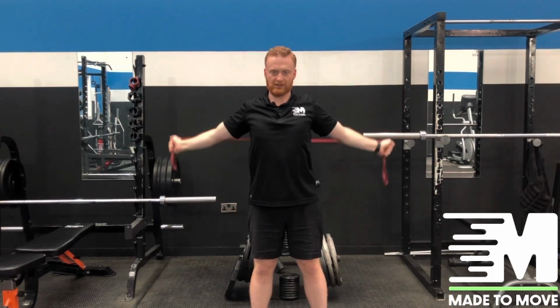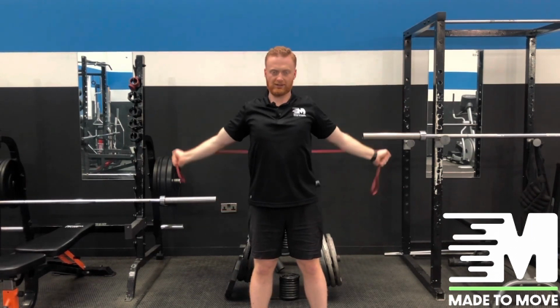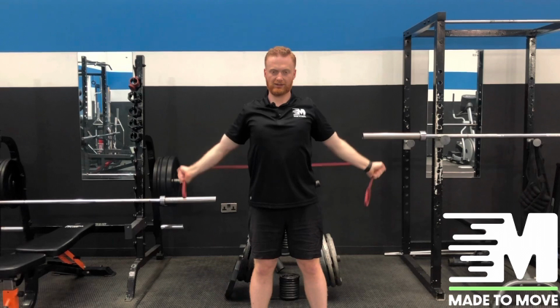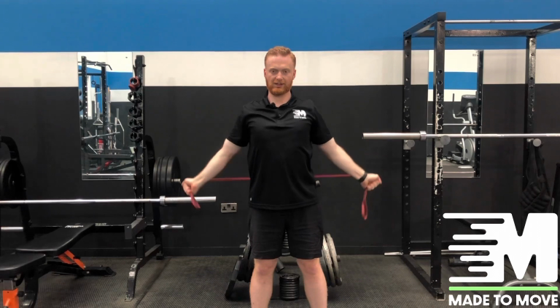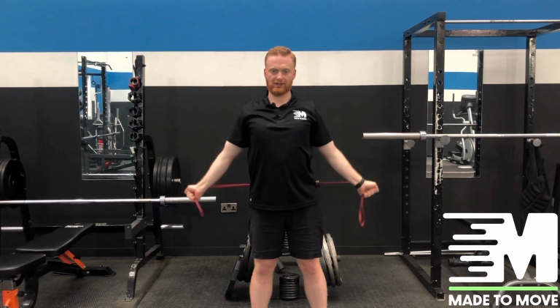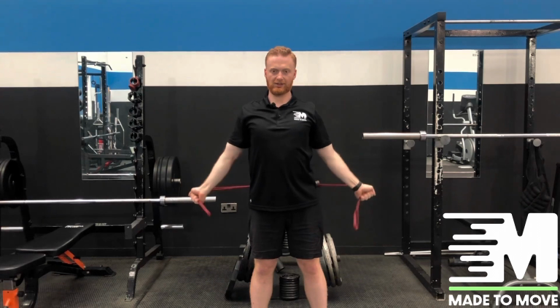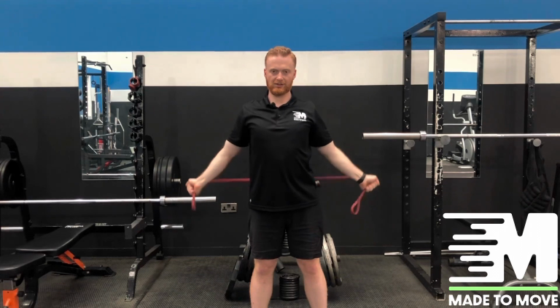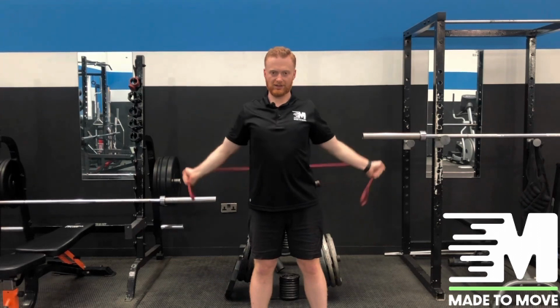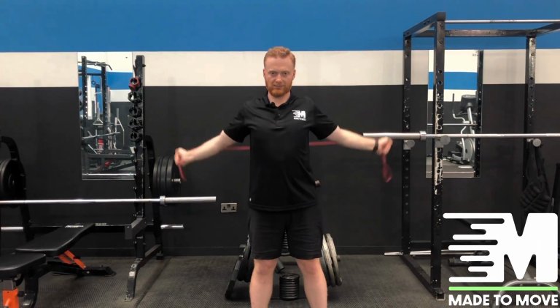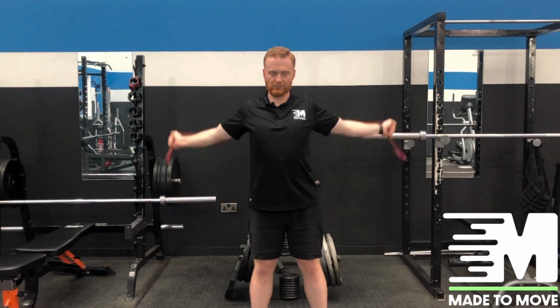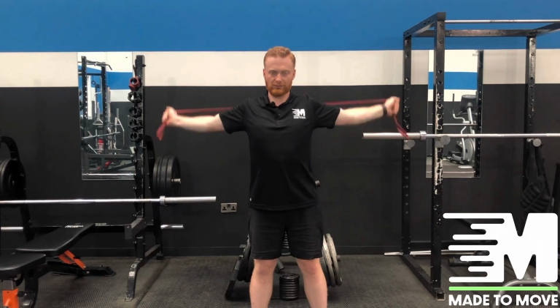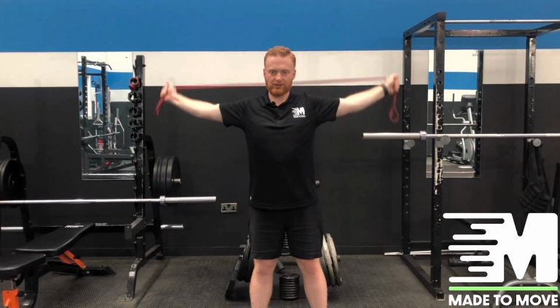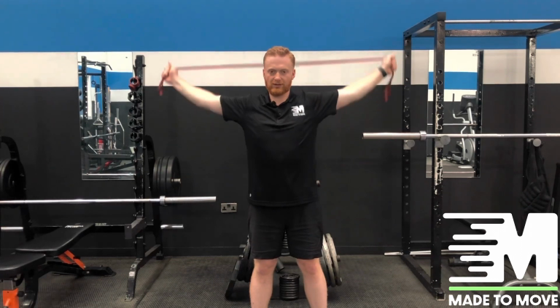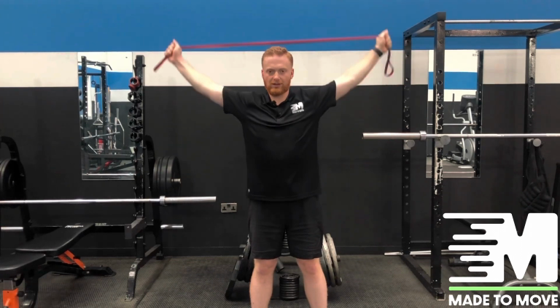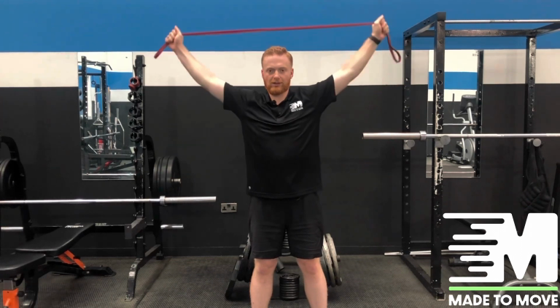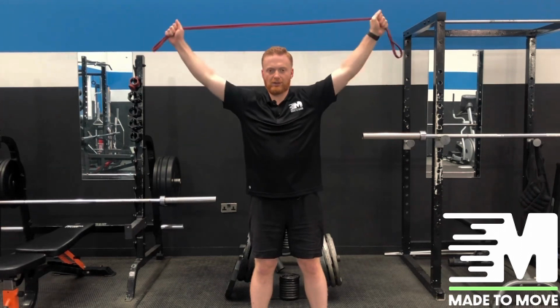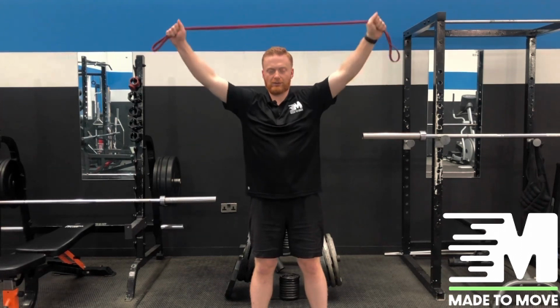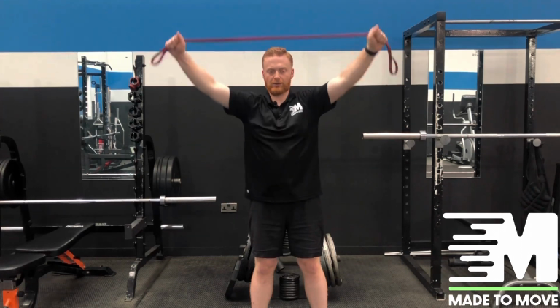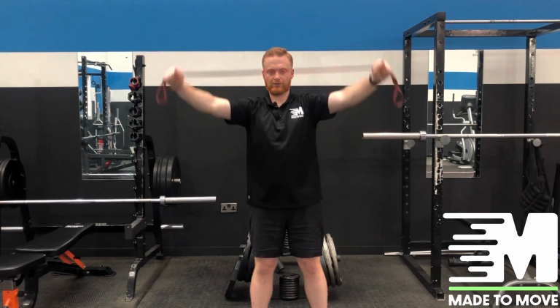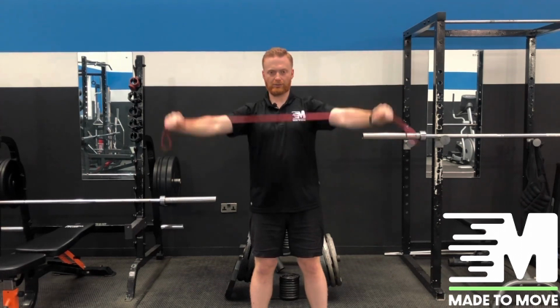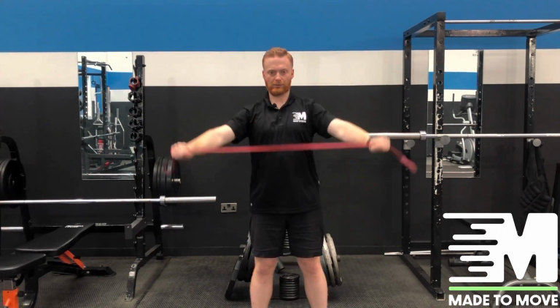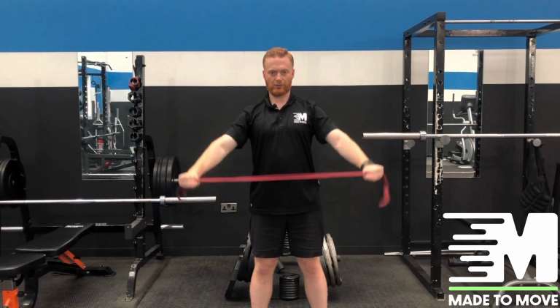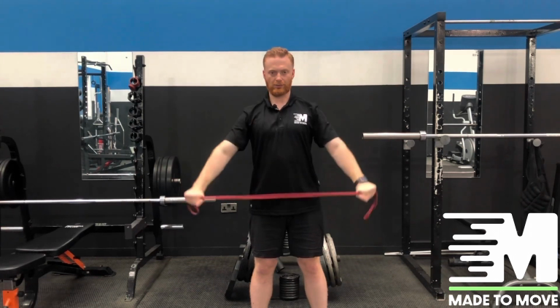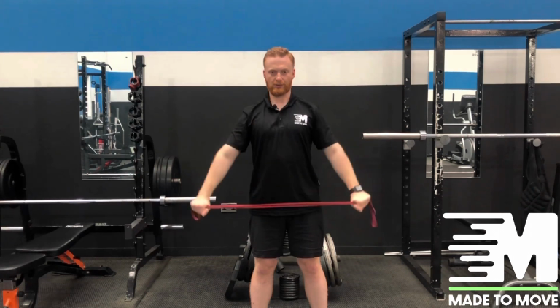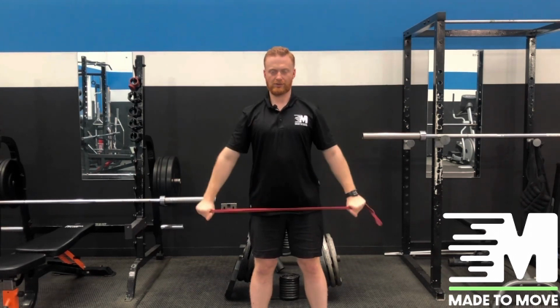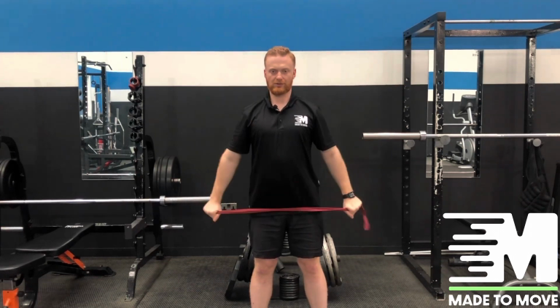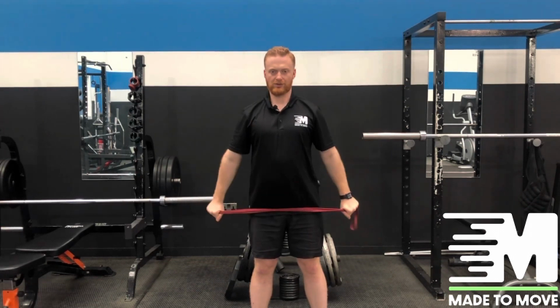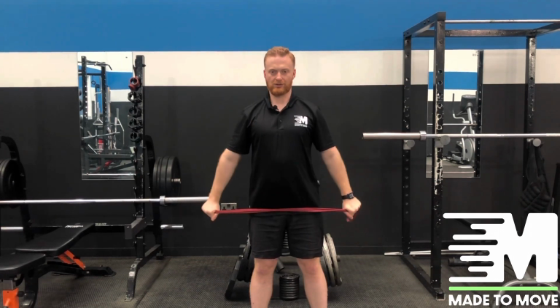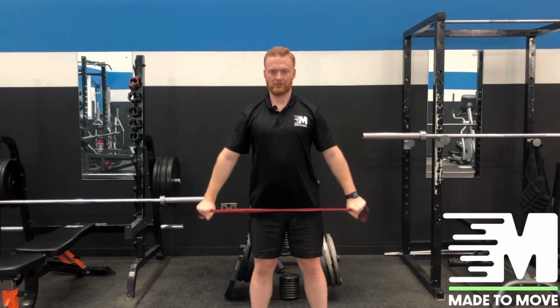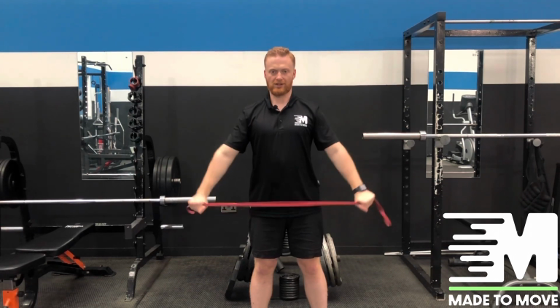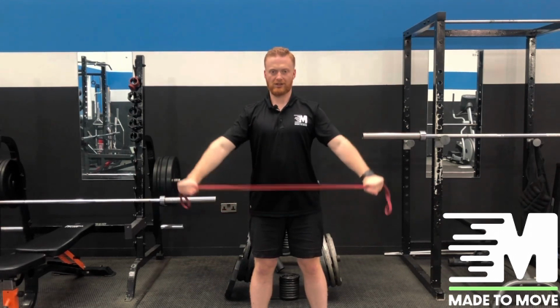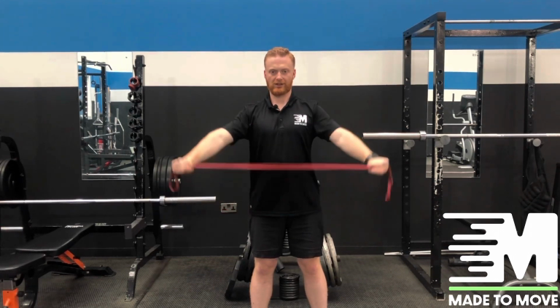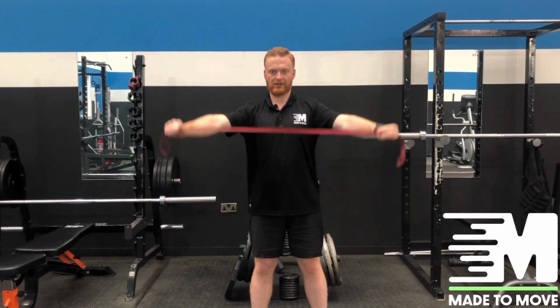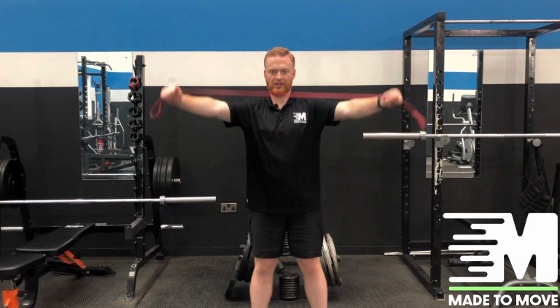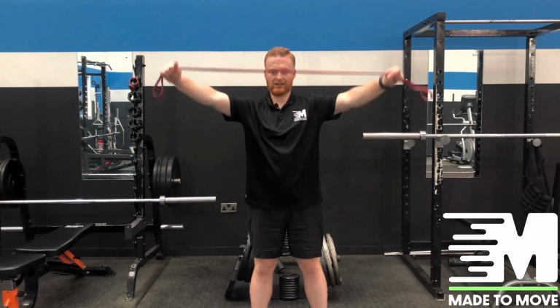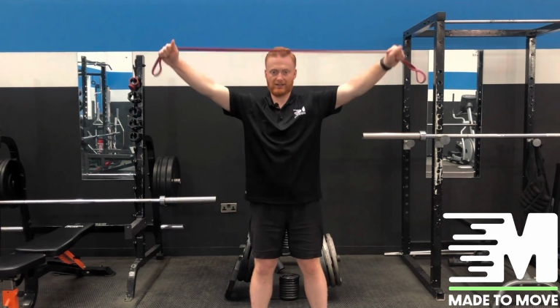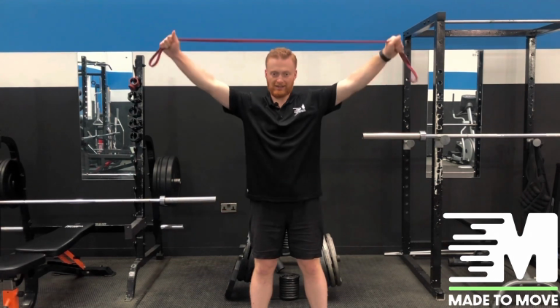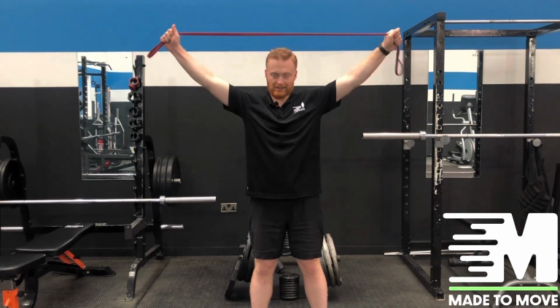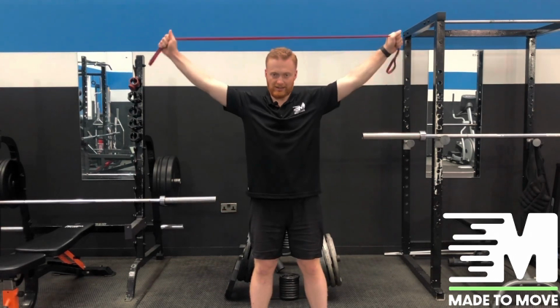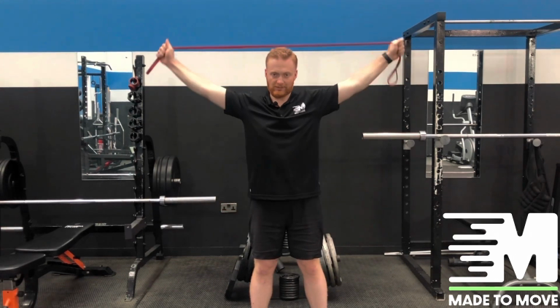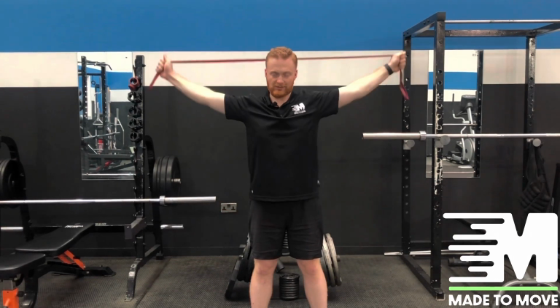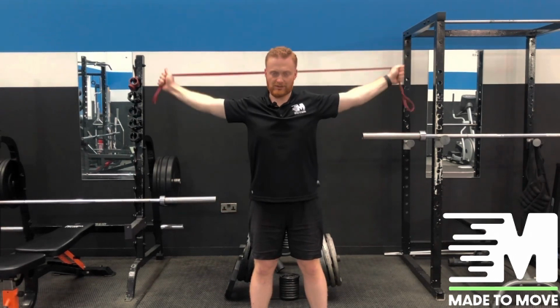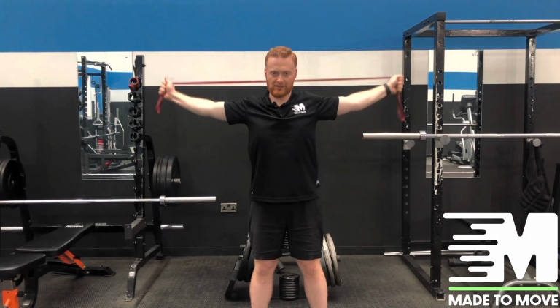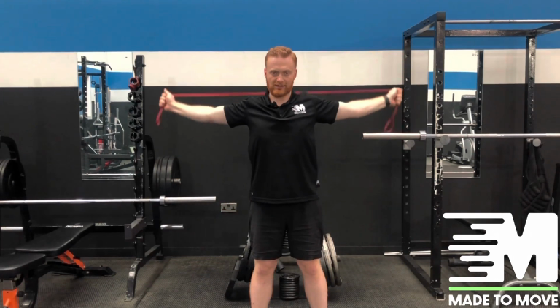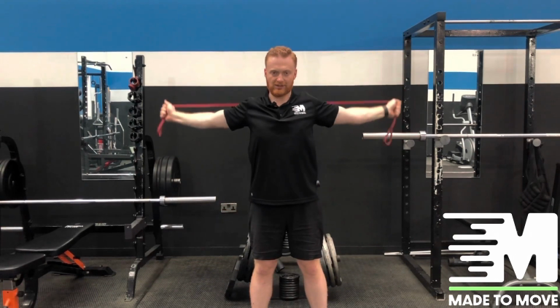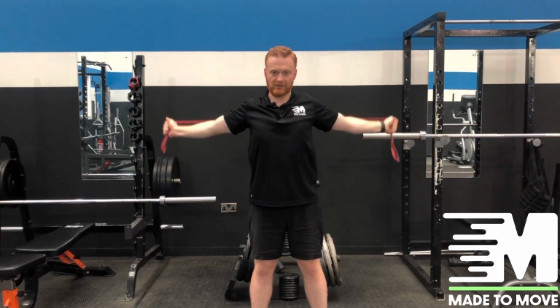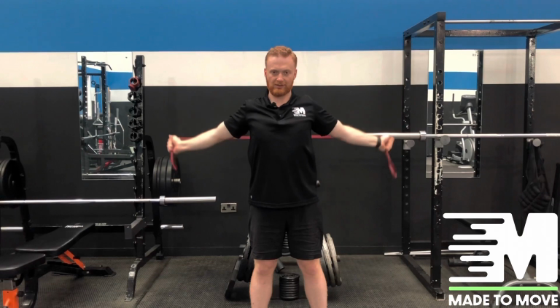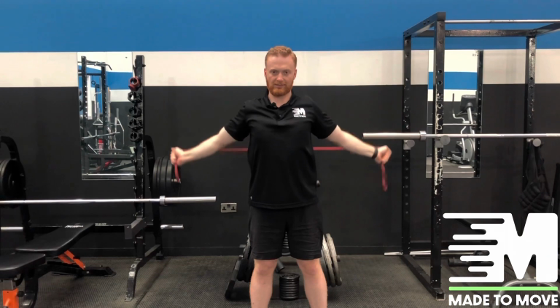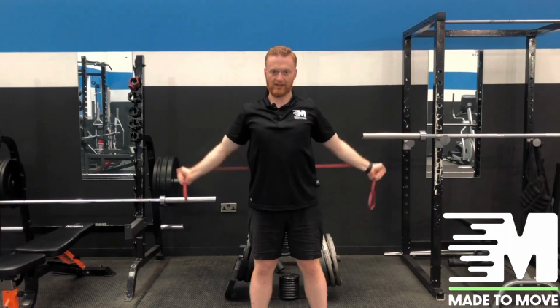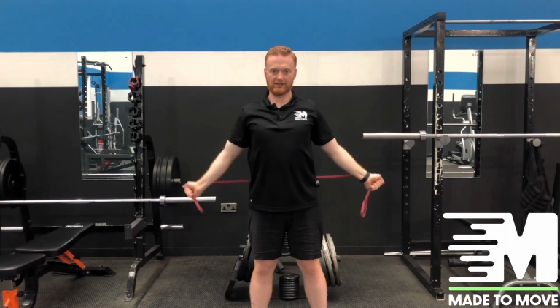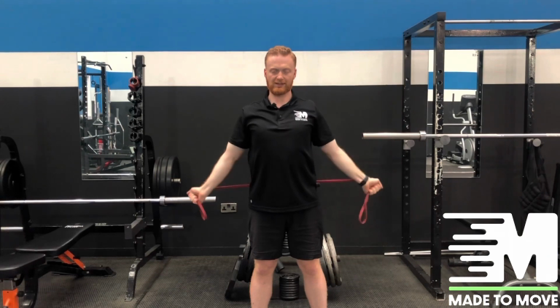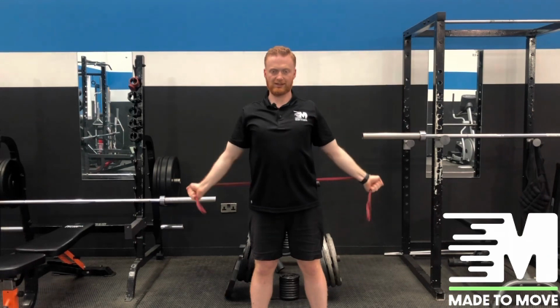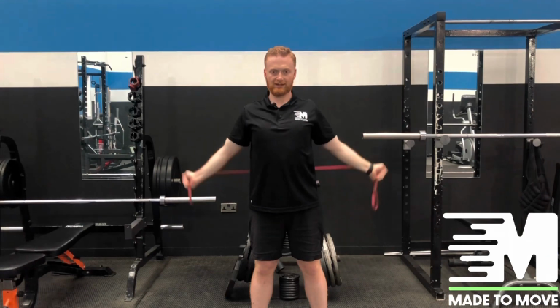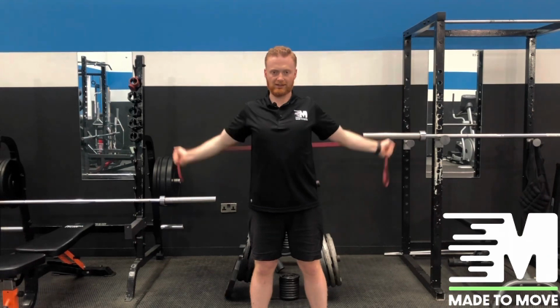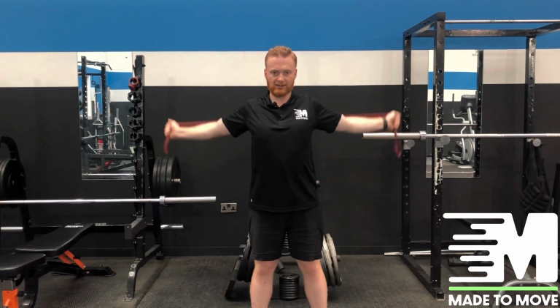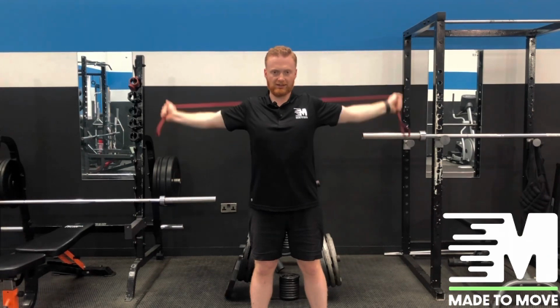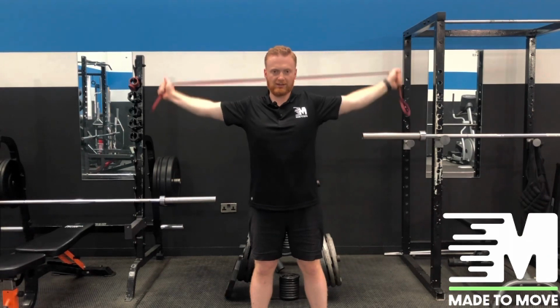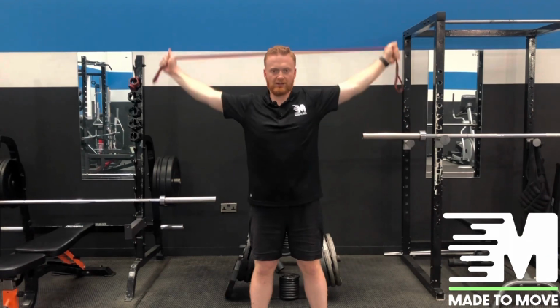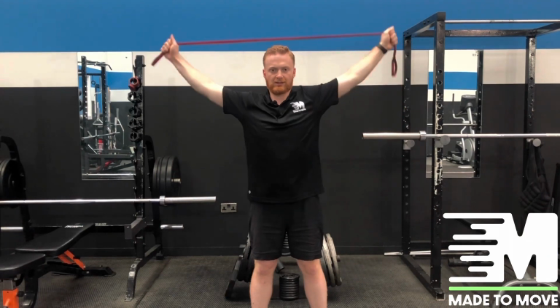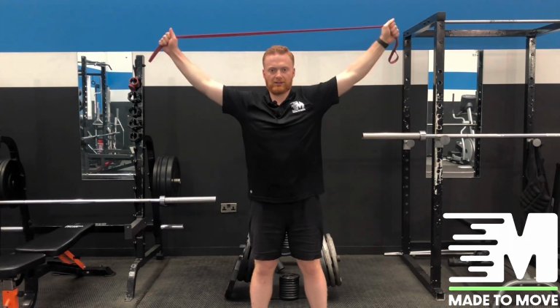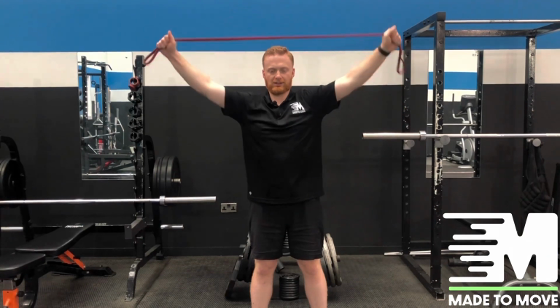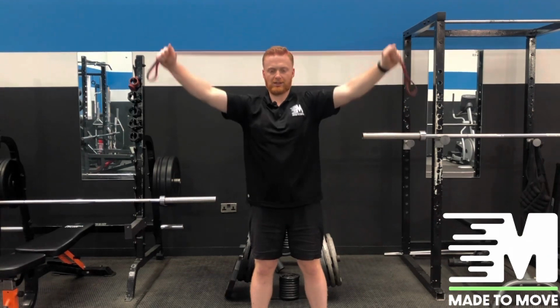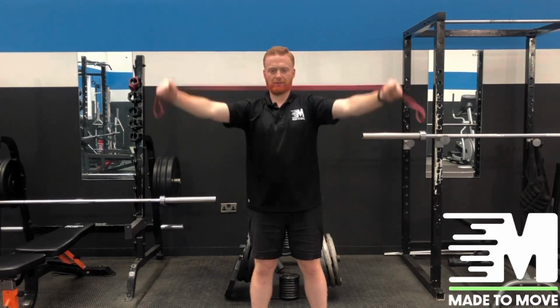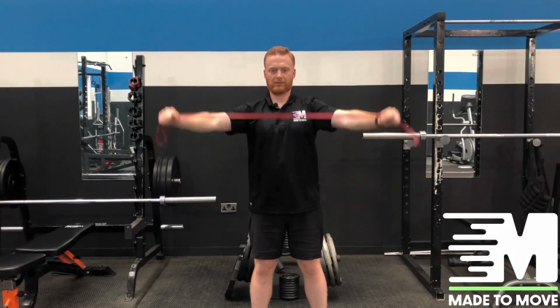Just exploring all four corners of the shoulder. Give me some nice tension on the band, coming through.